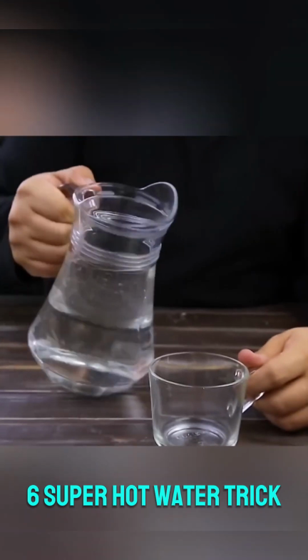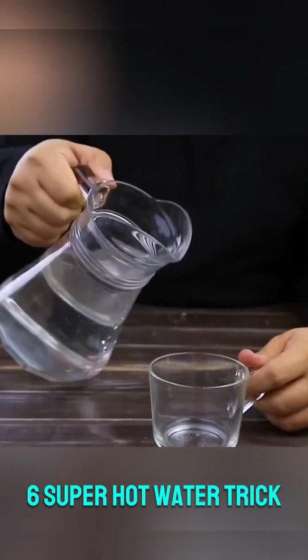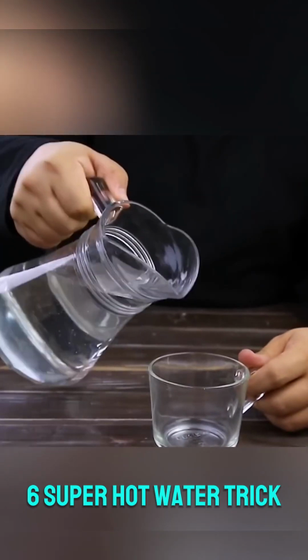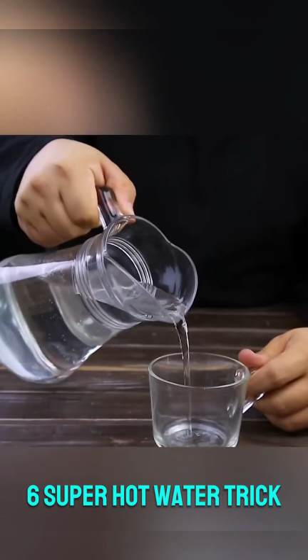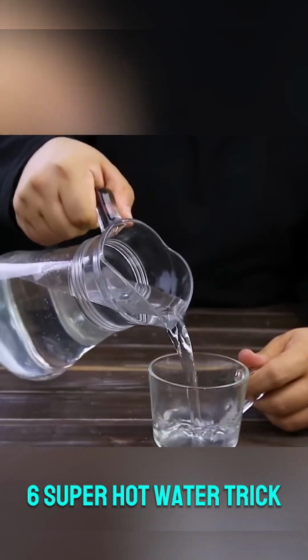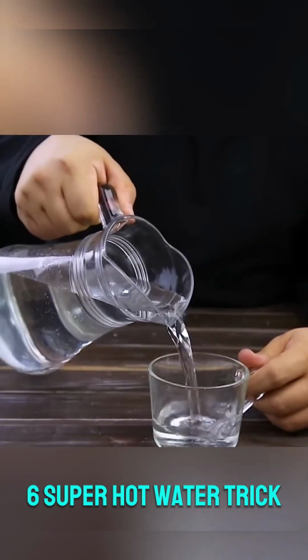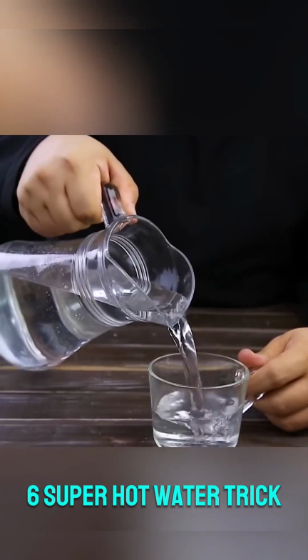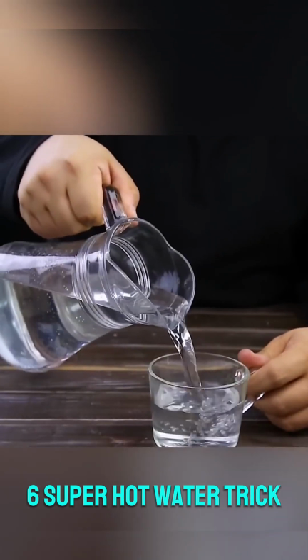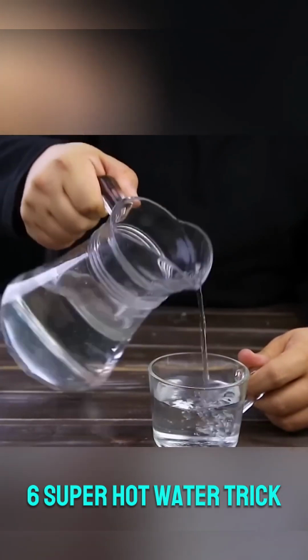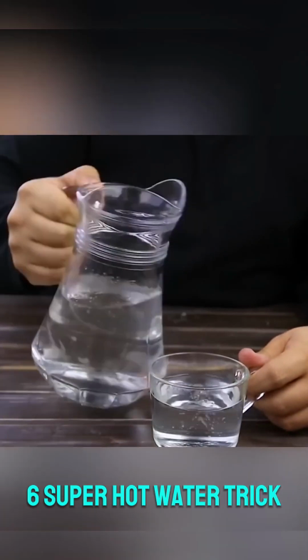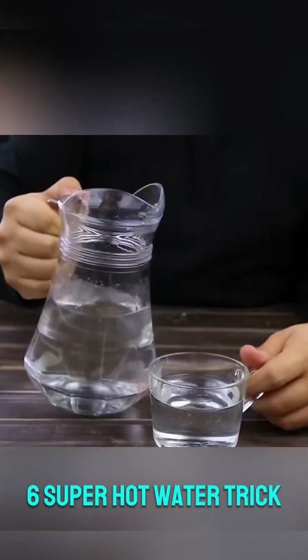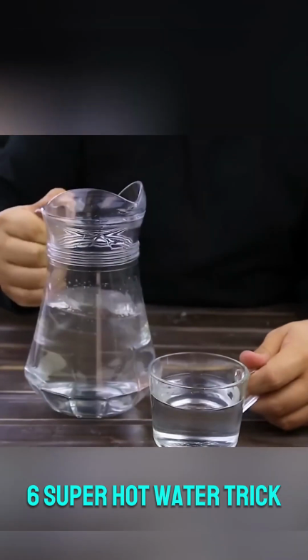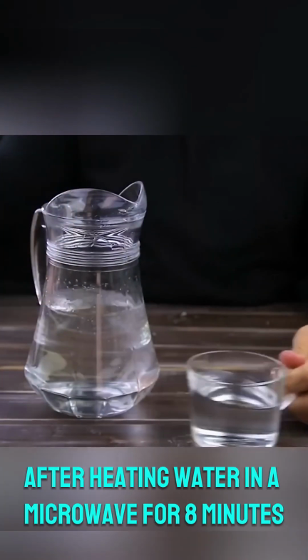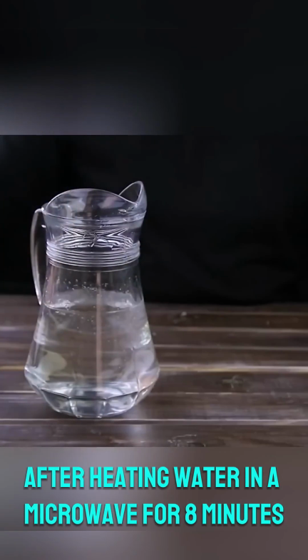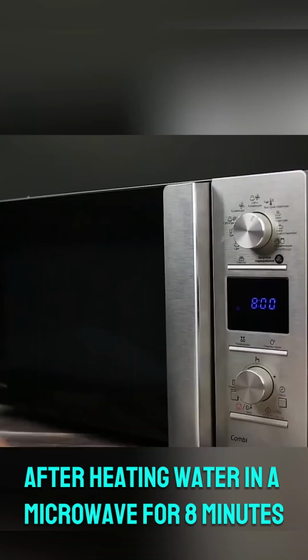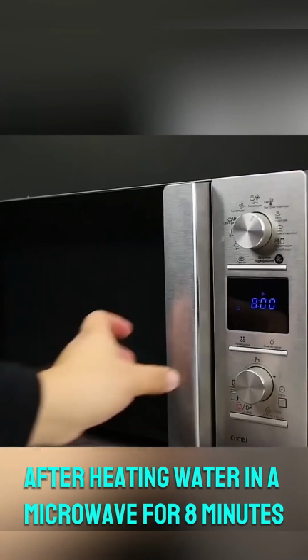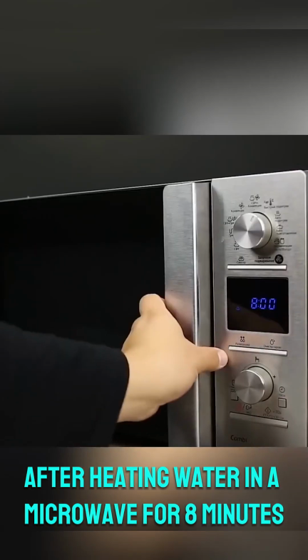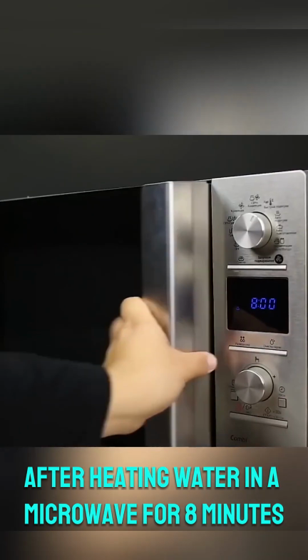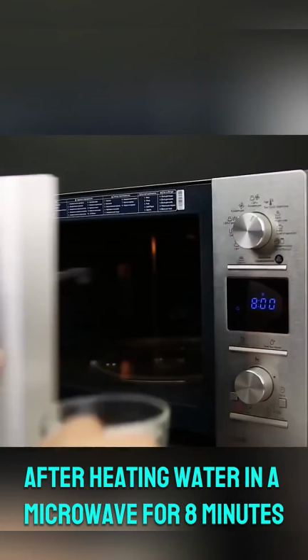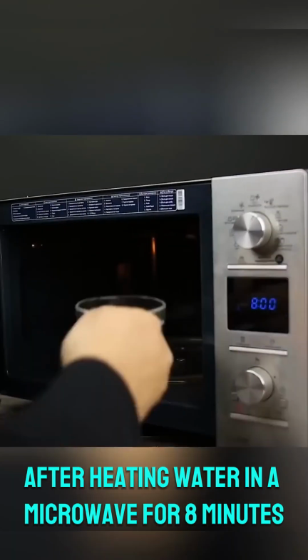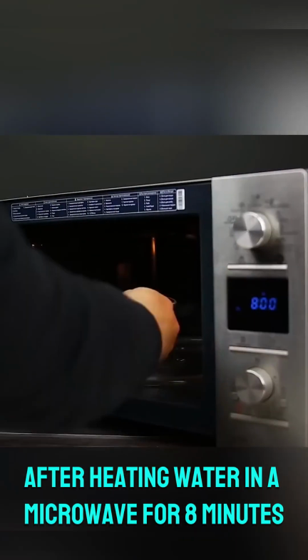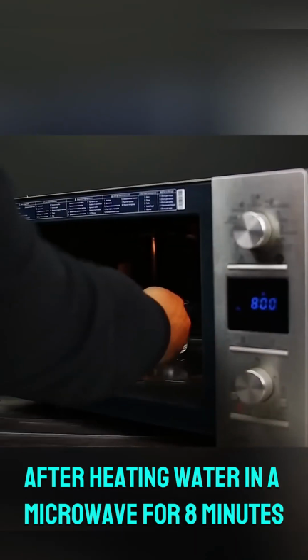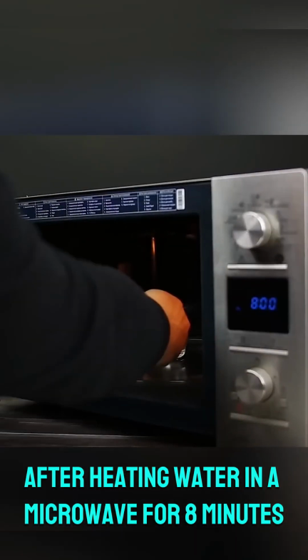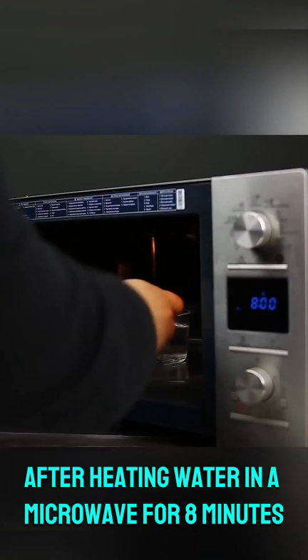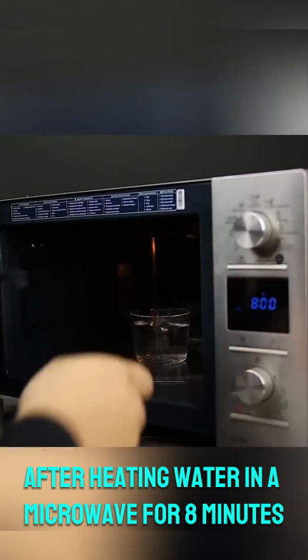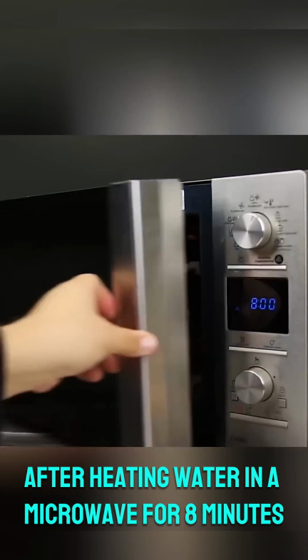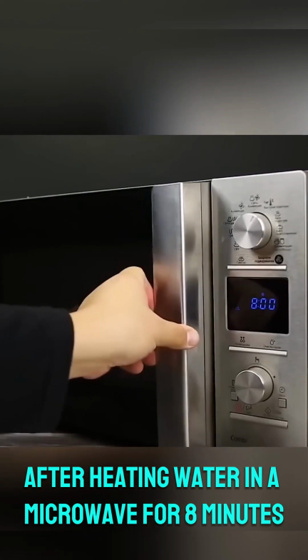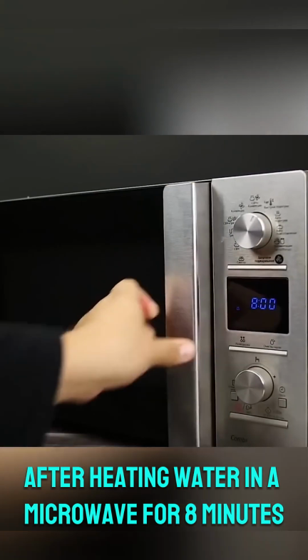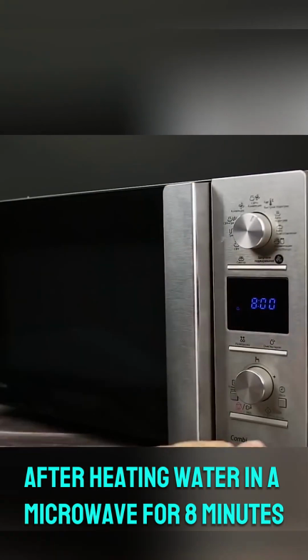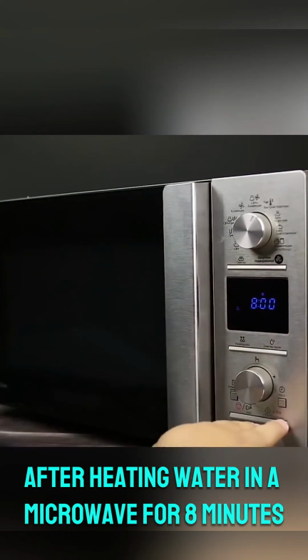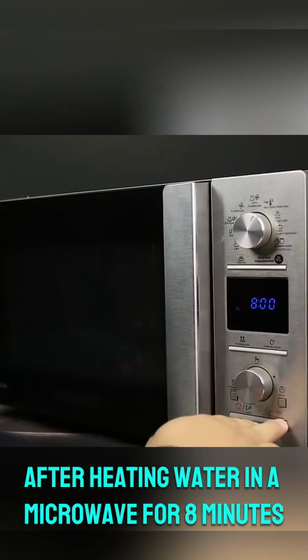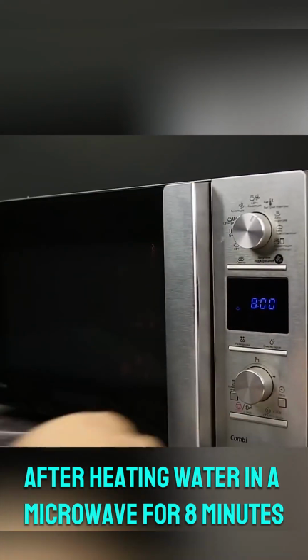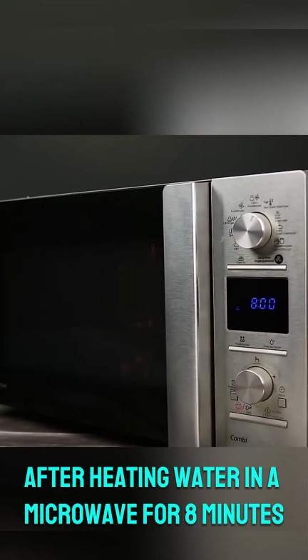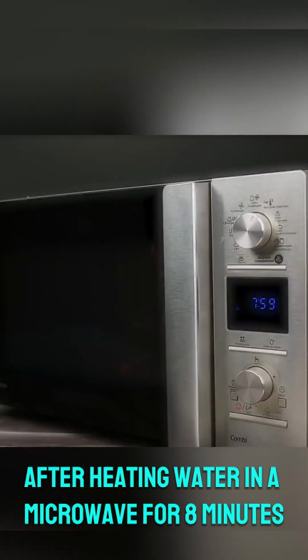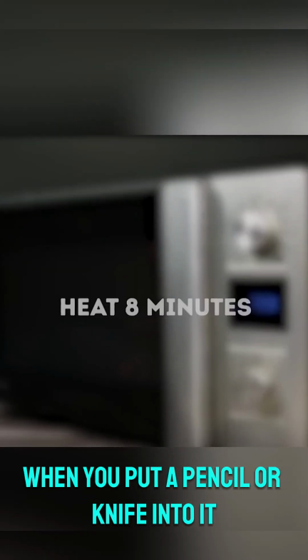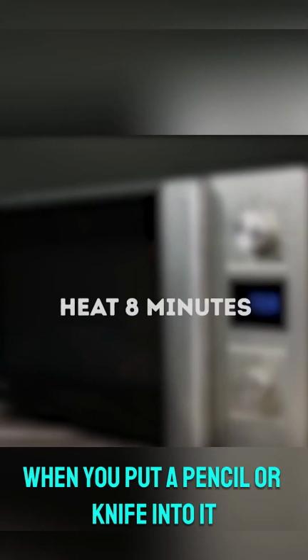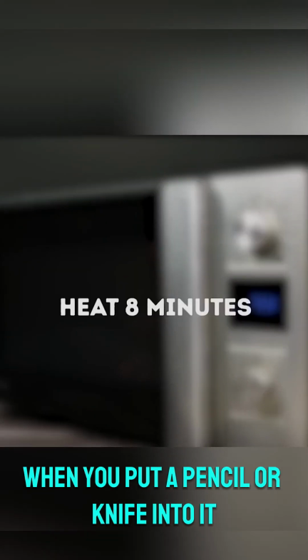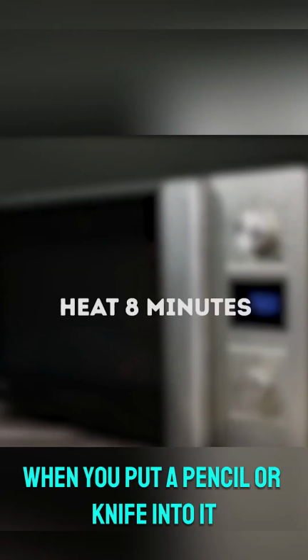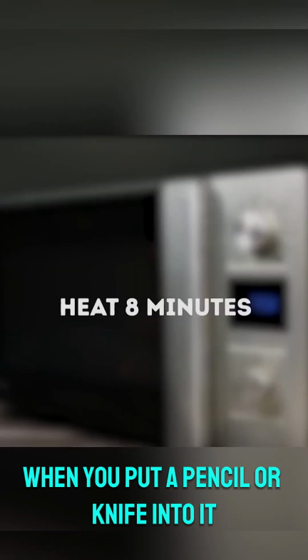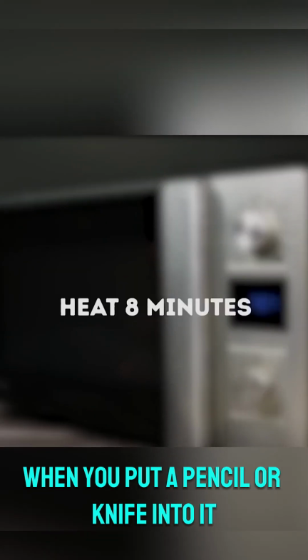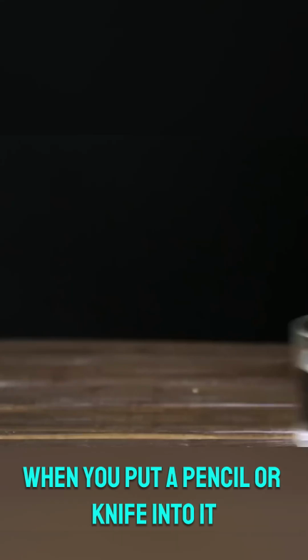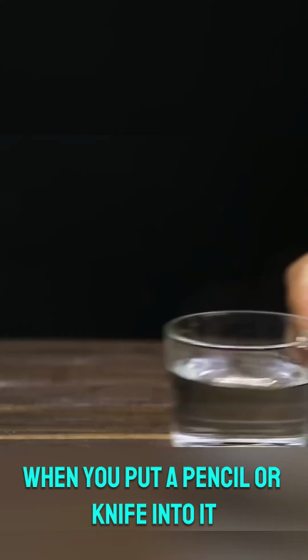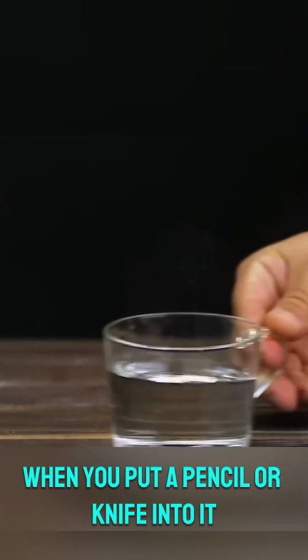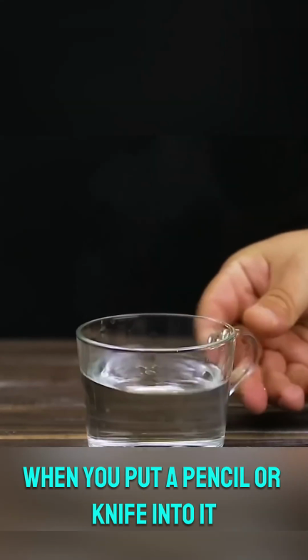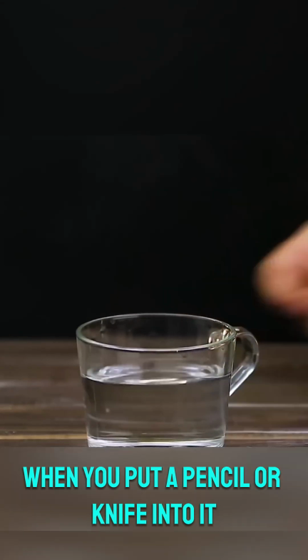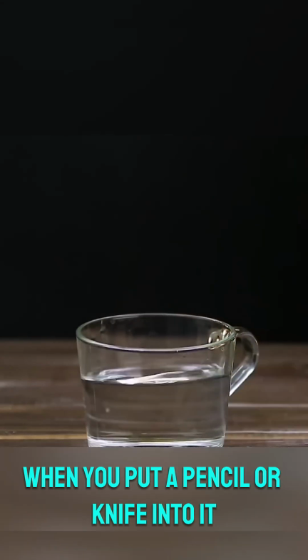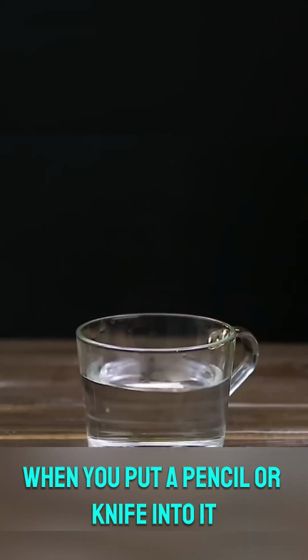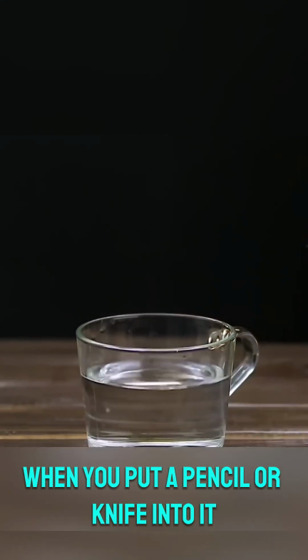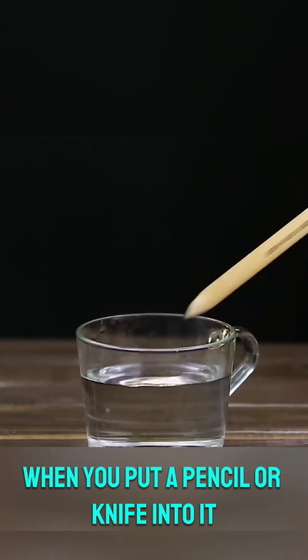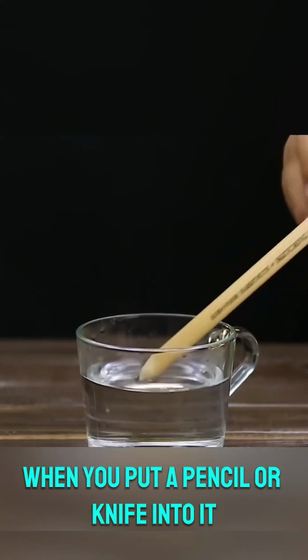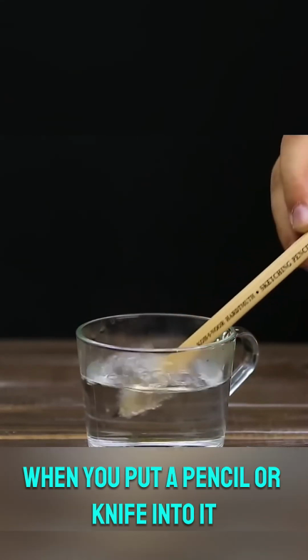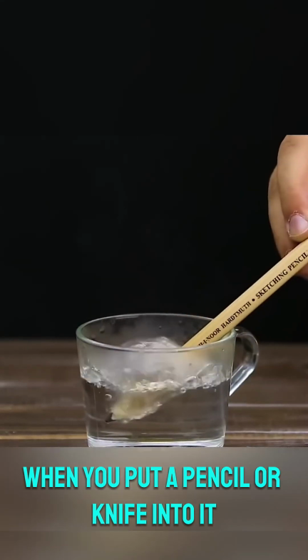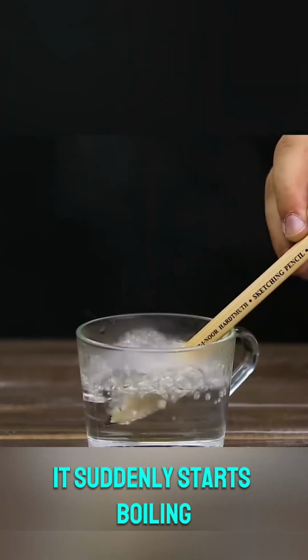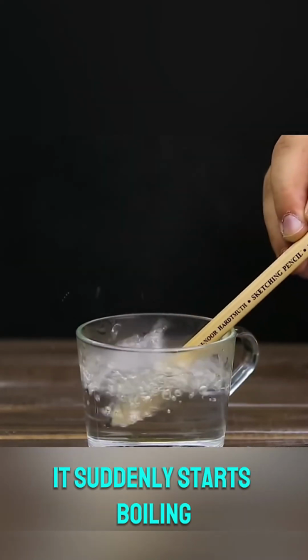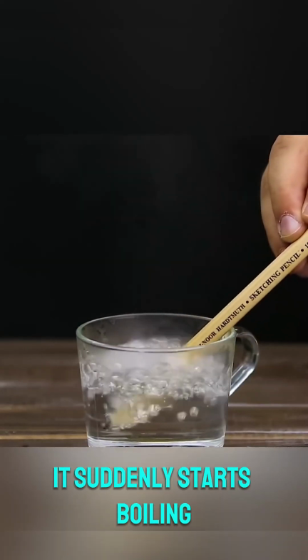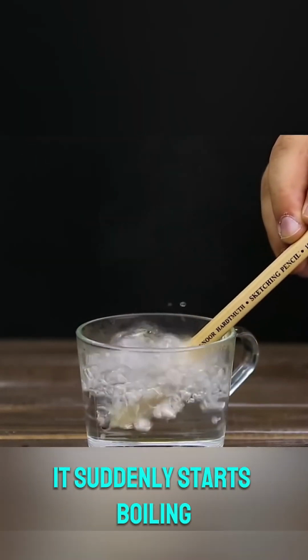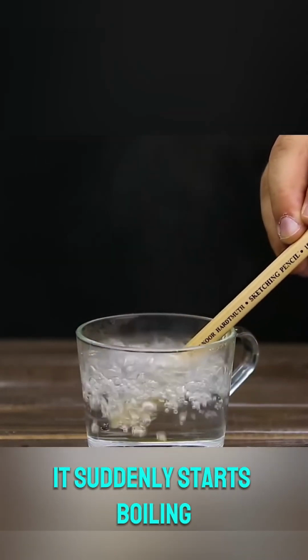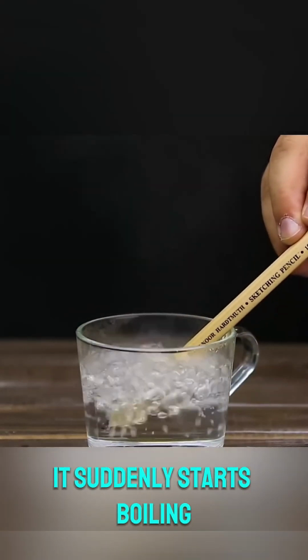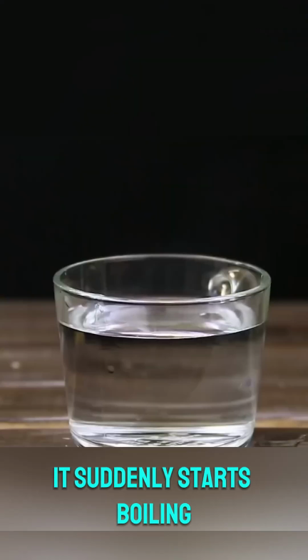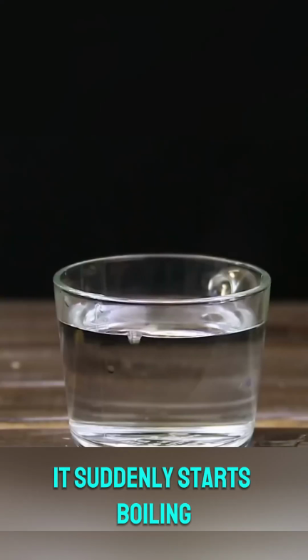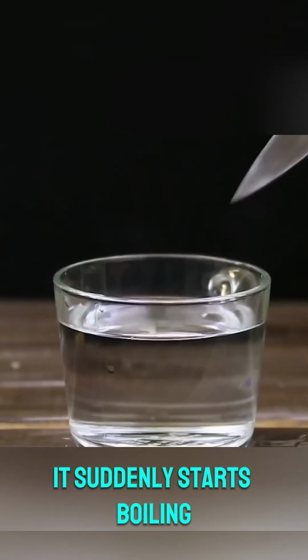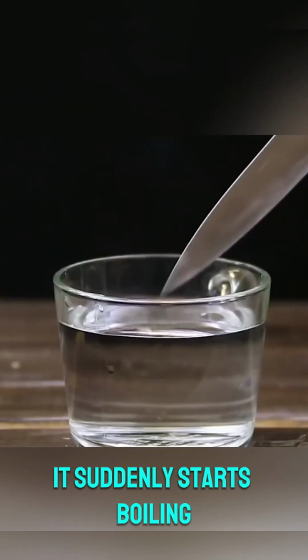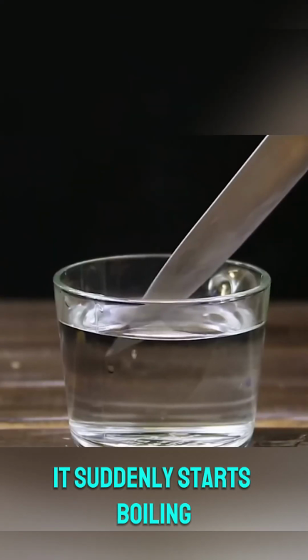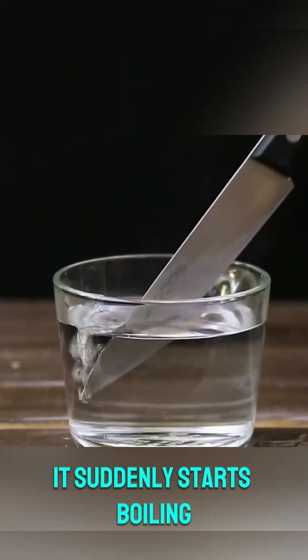6. Super hot water trick: after heating water in a microwave for 8 minutes, when you put a pencil or knife into it, it suddenly starts boiling.